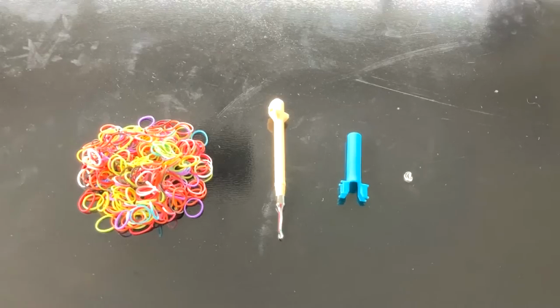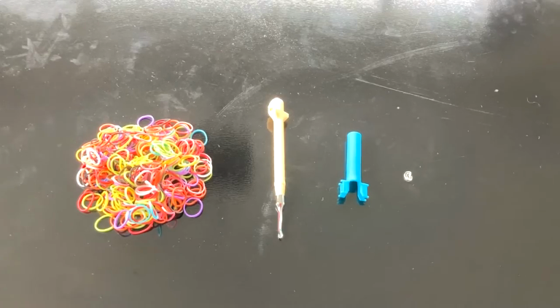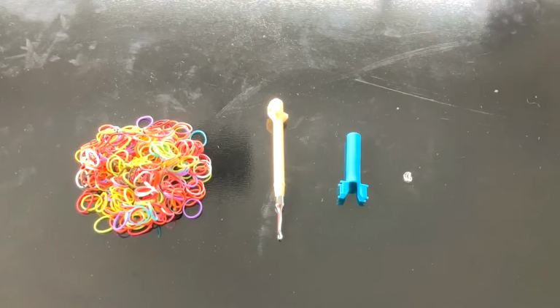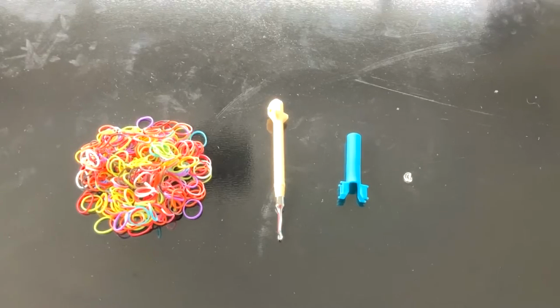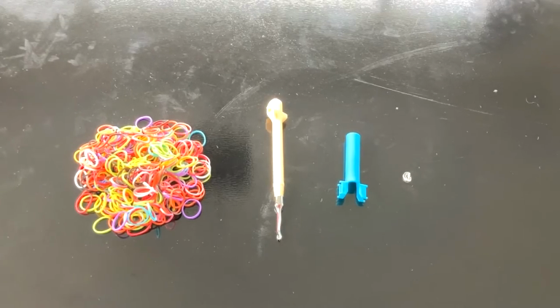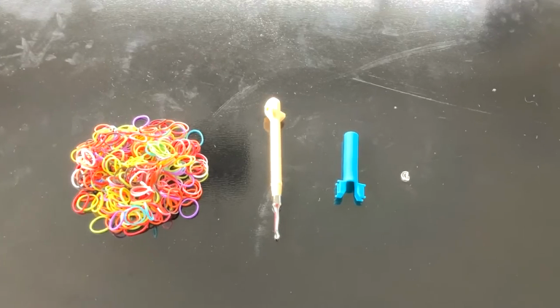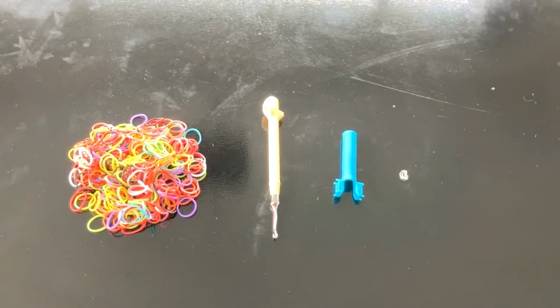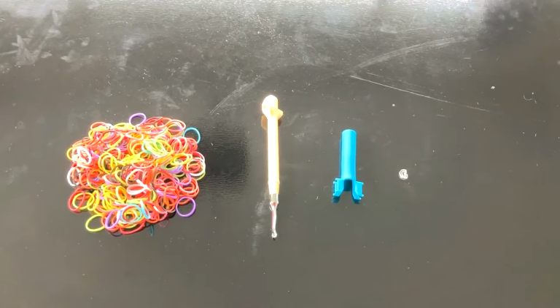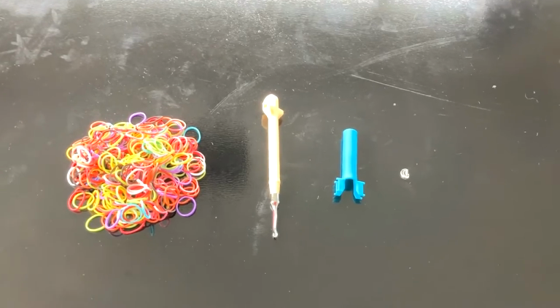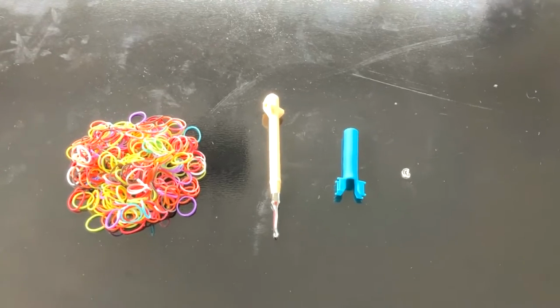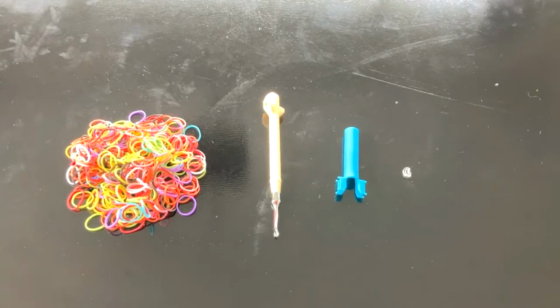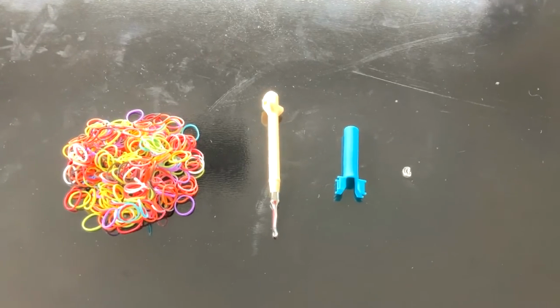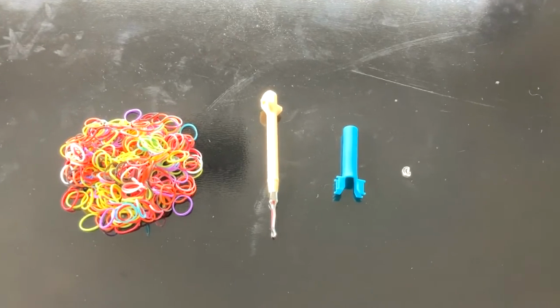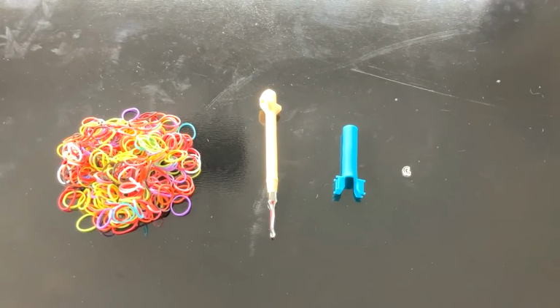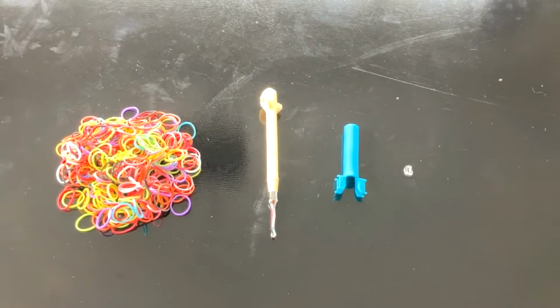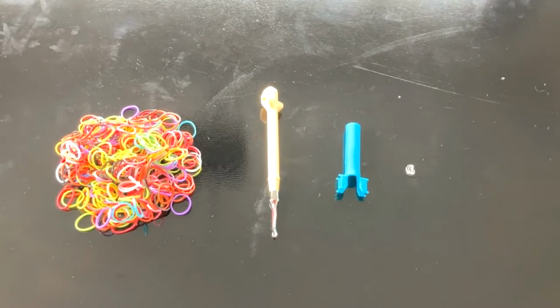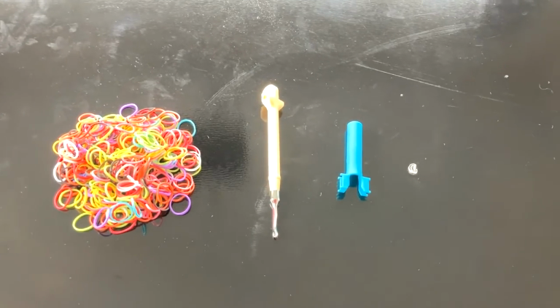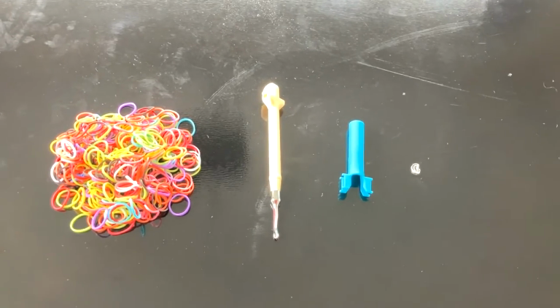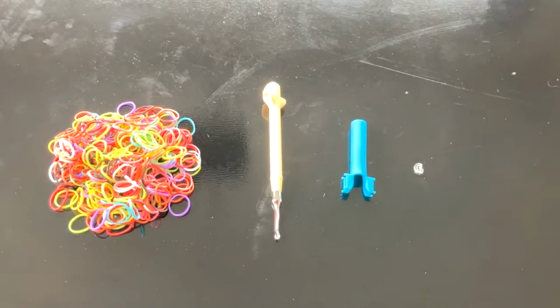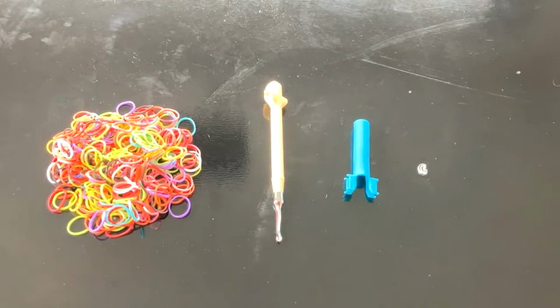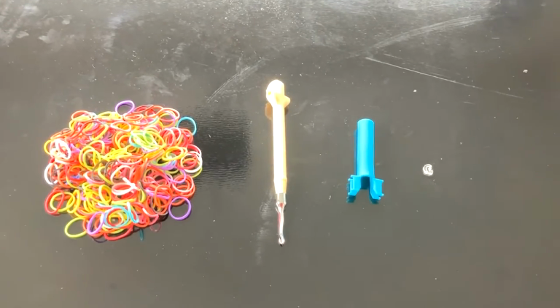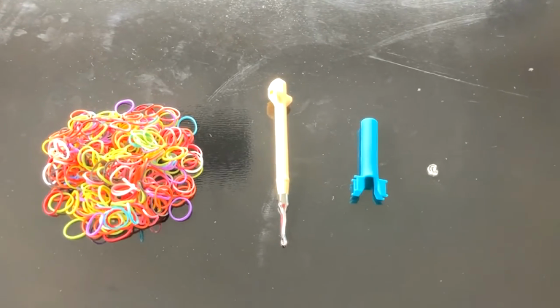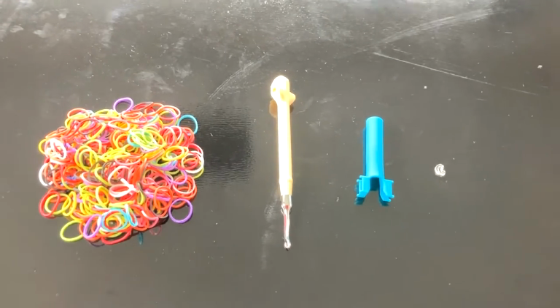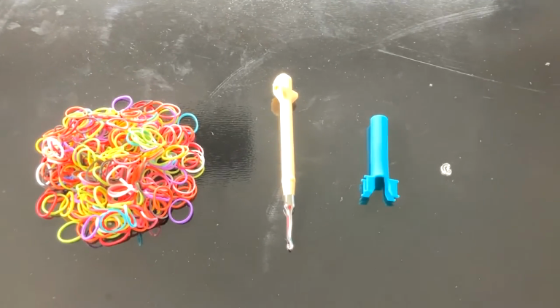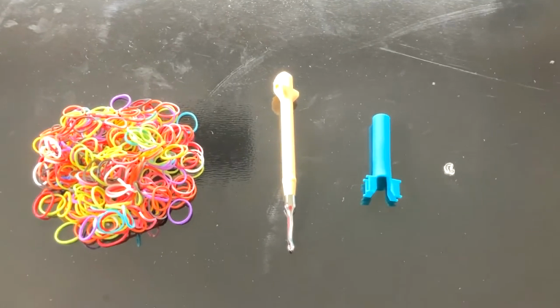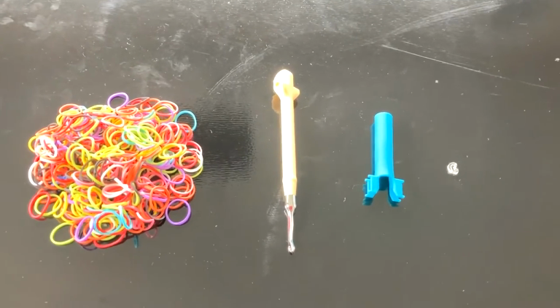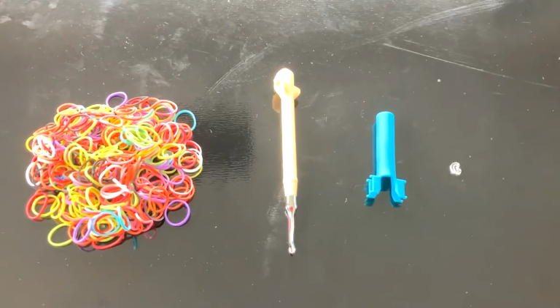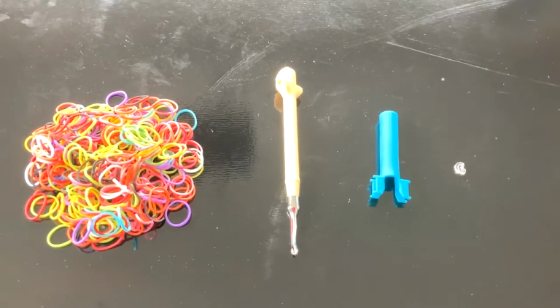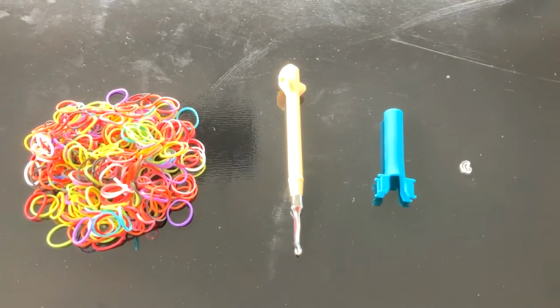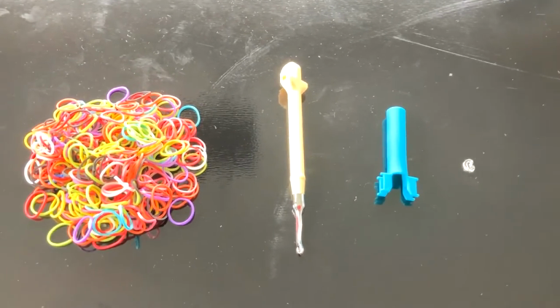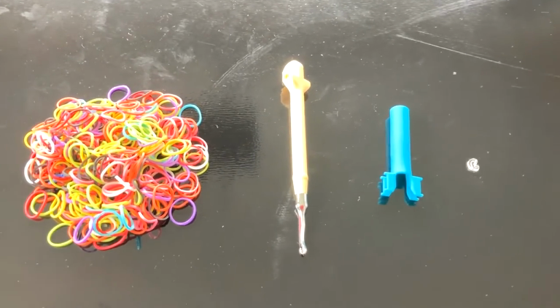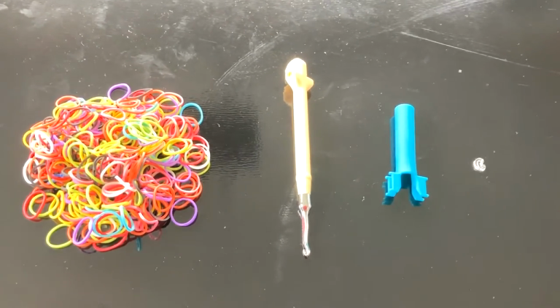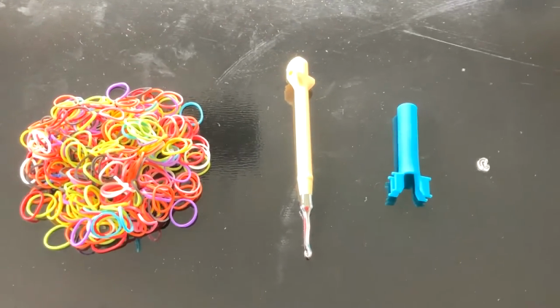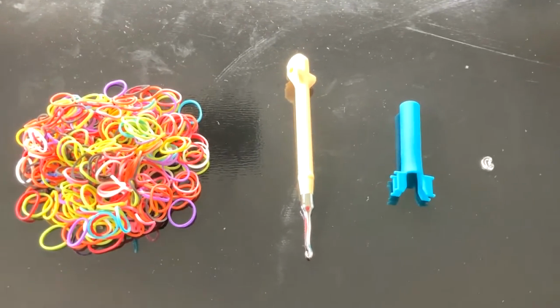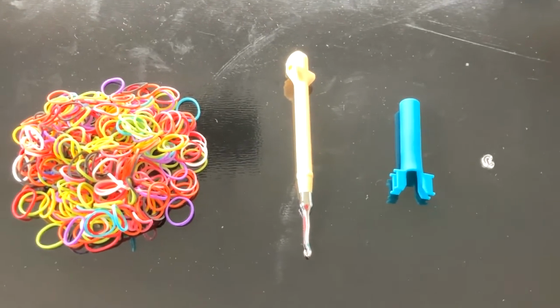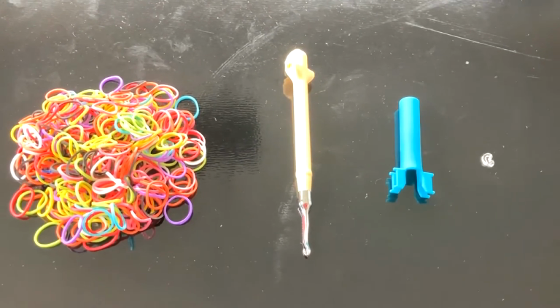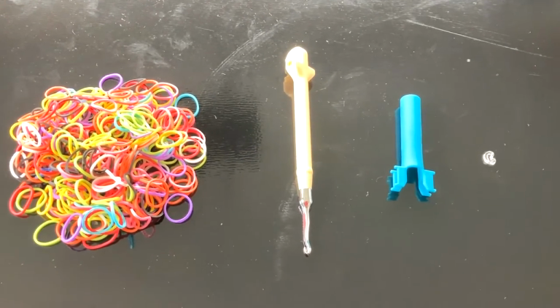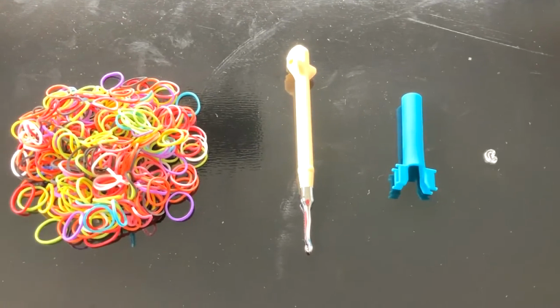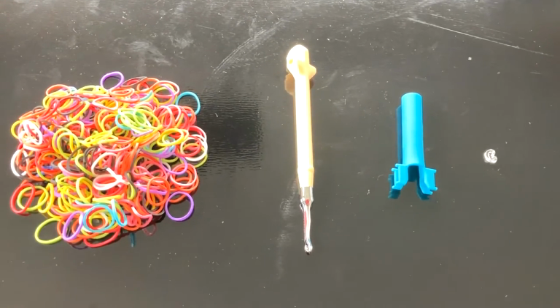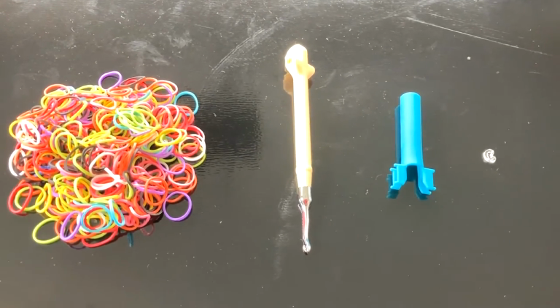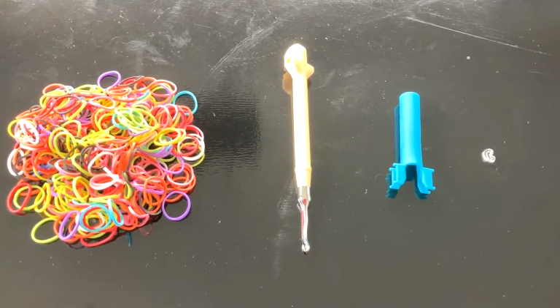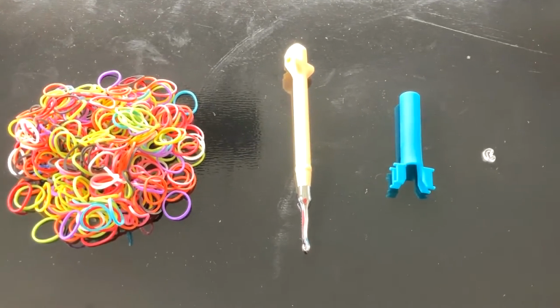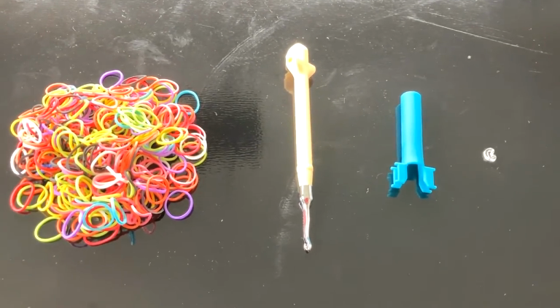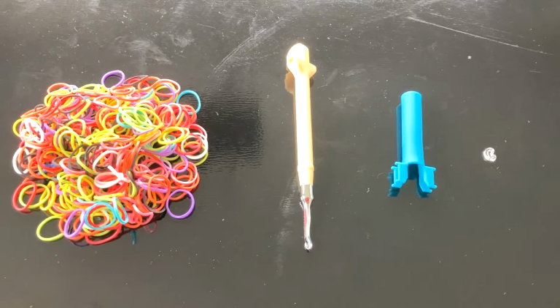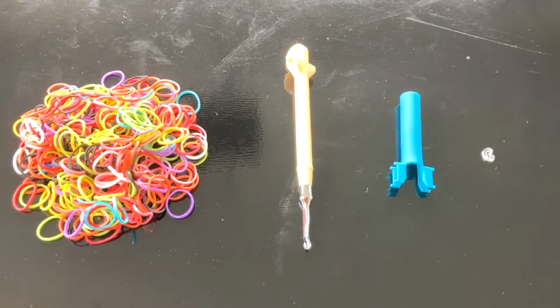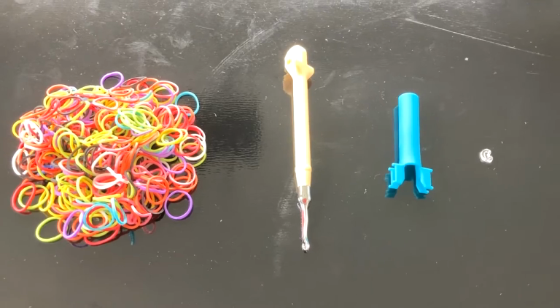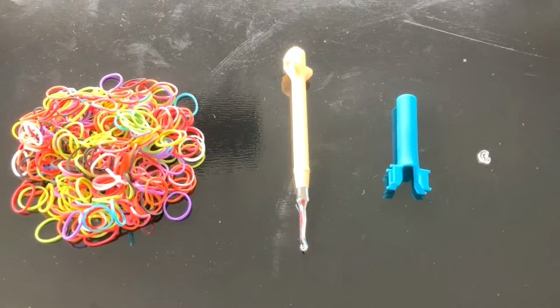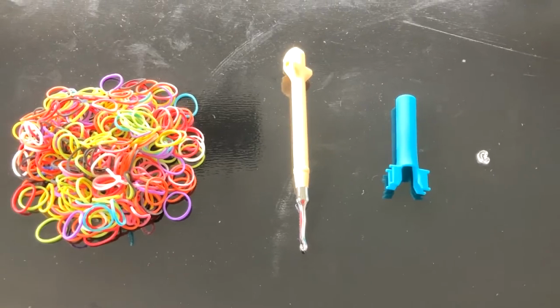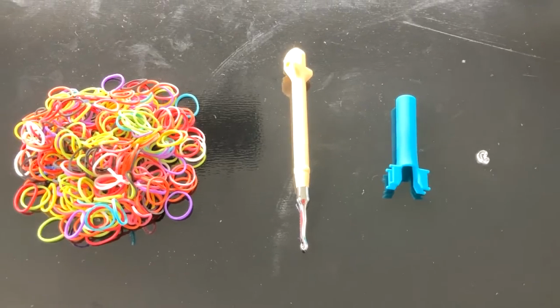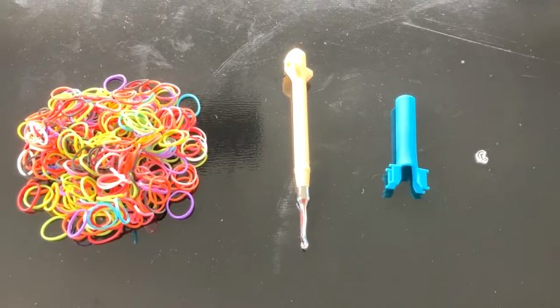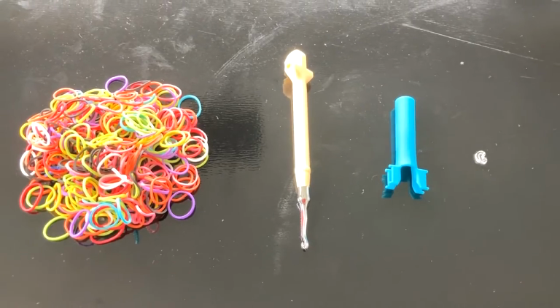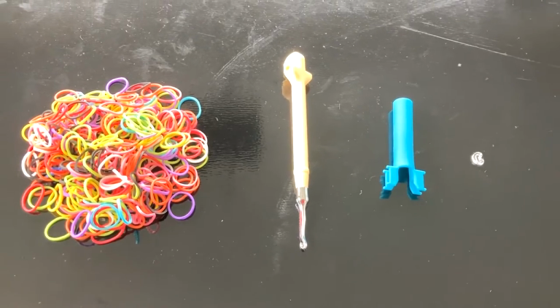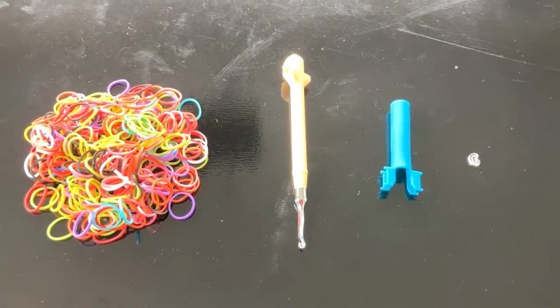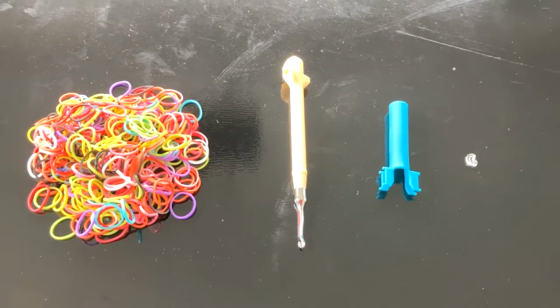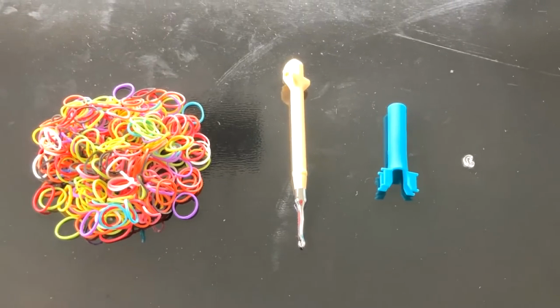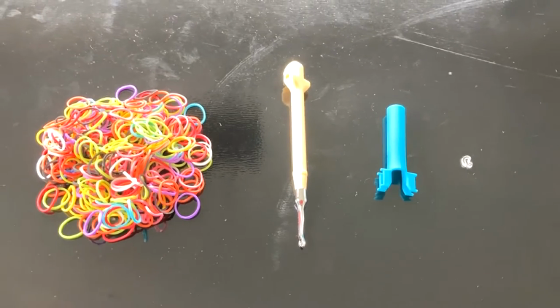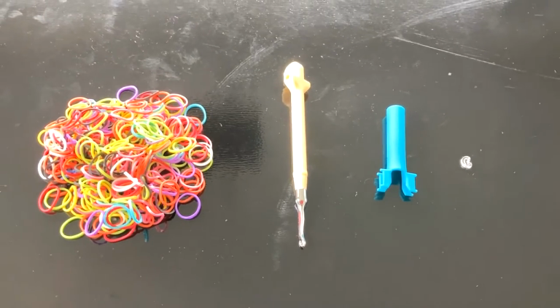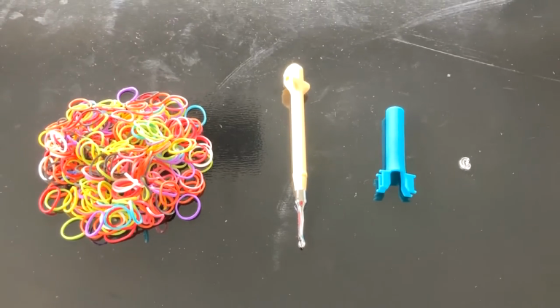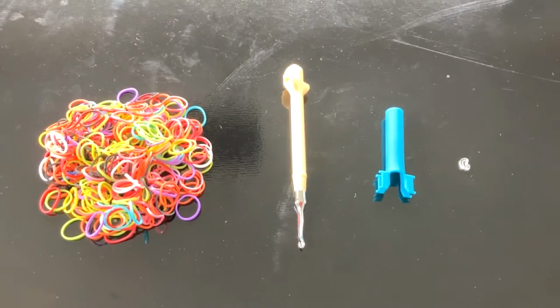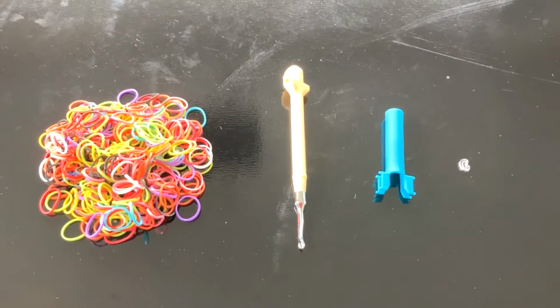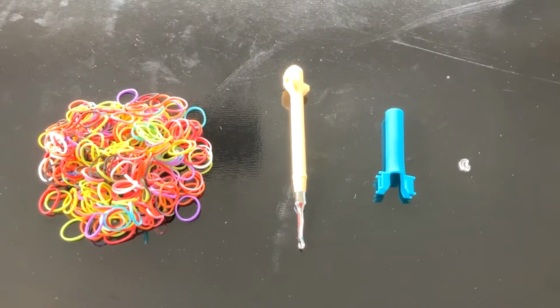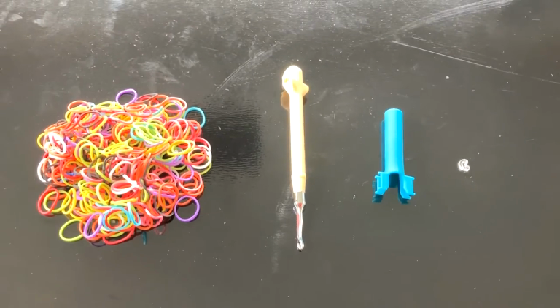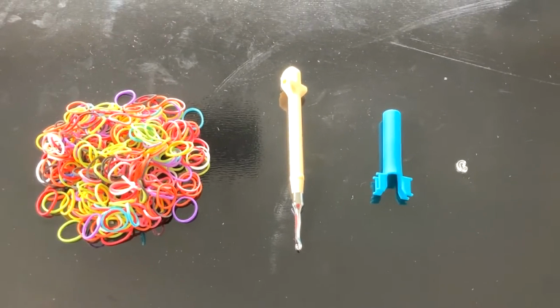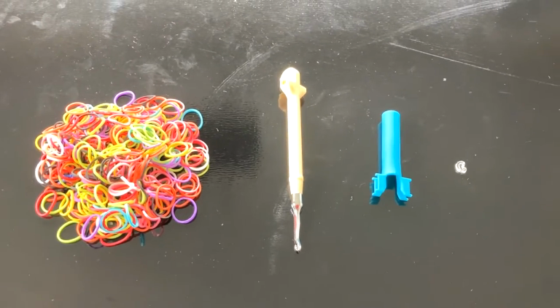To make the bracelet, you will need some loom bands, a hook, a rainbow loom, and a C-clip or S-clip.